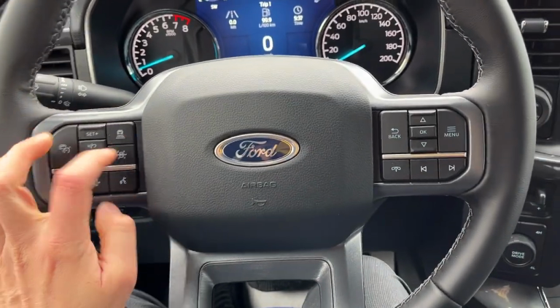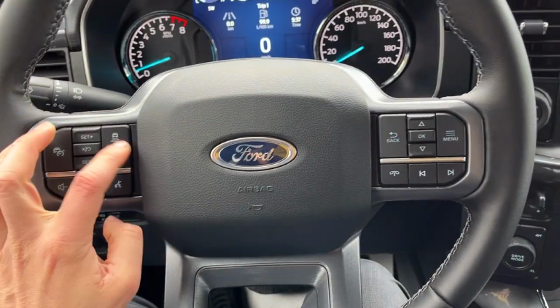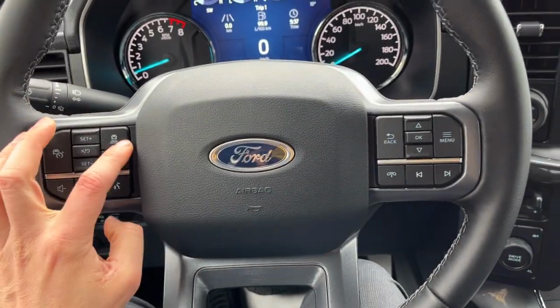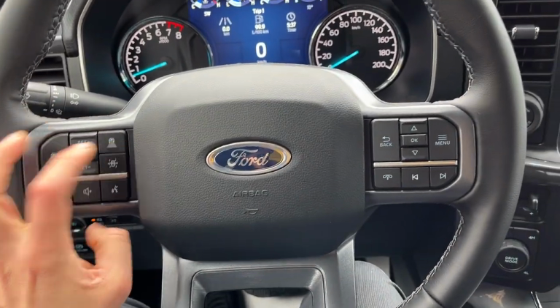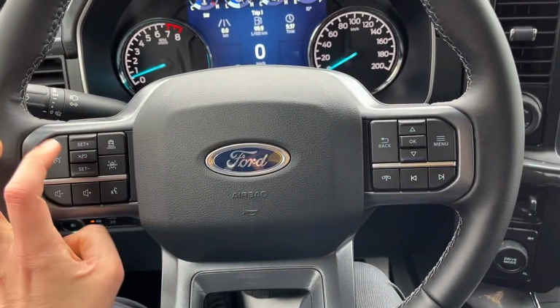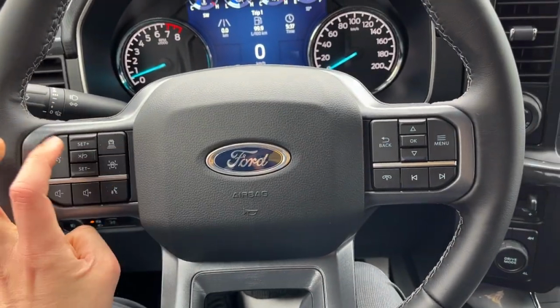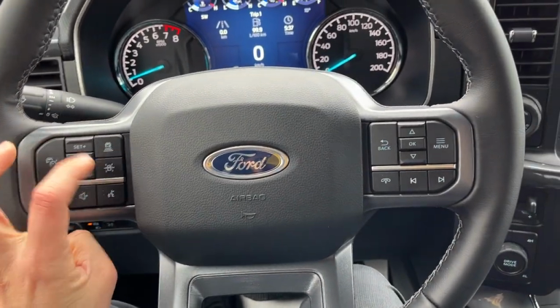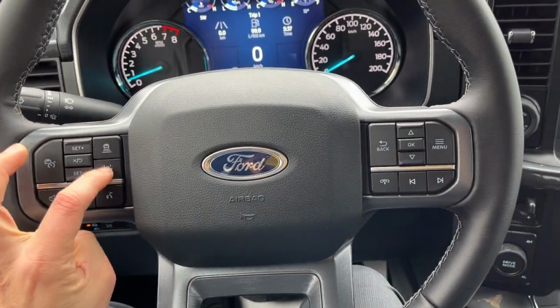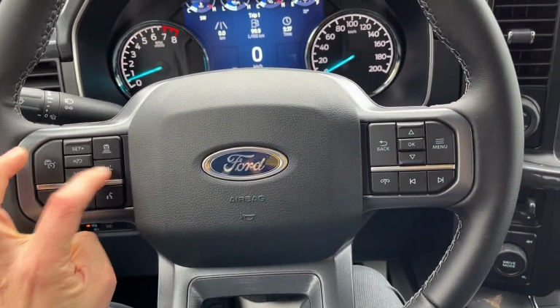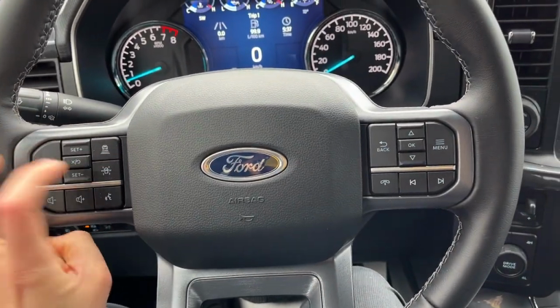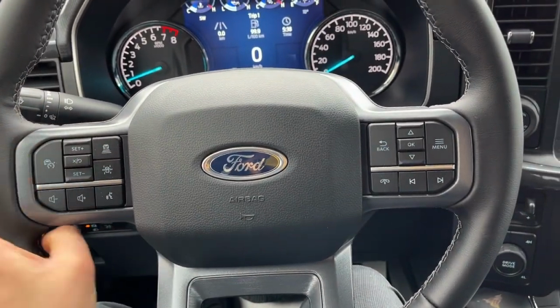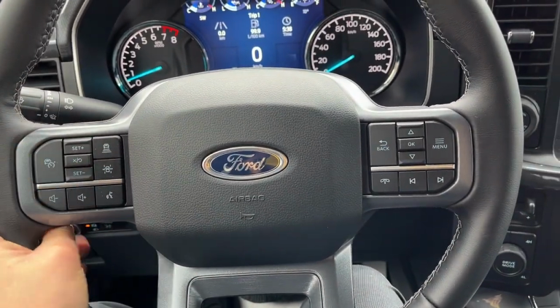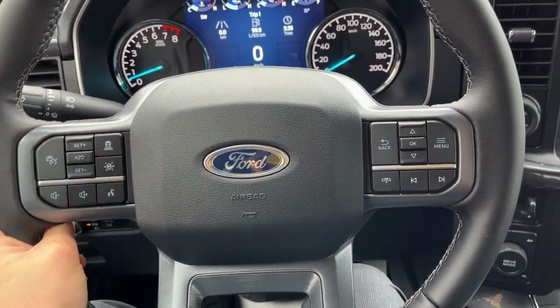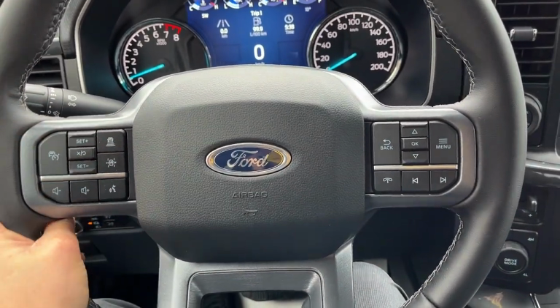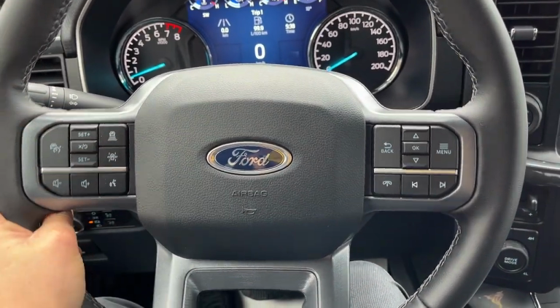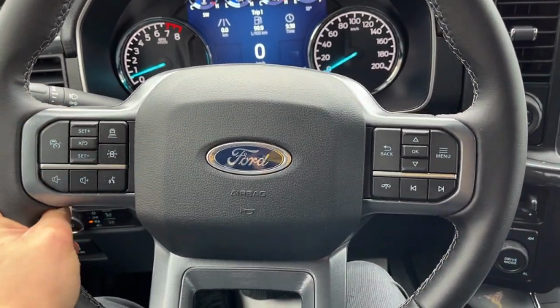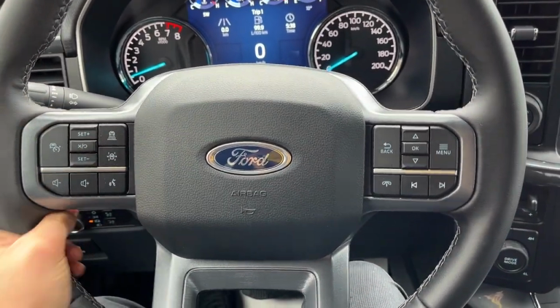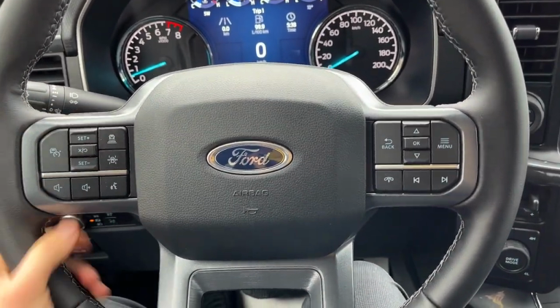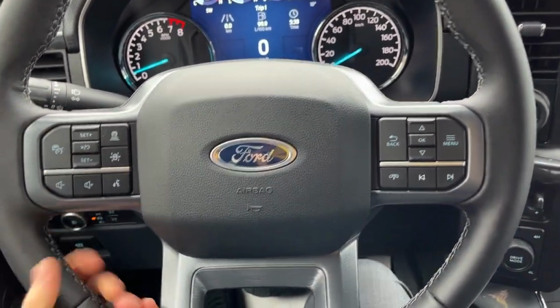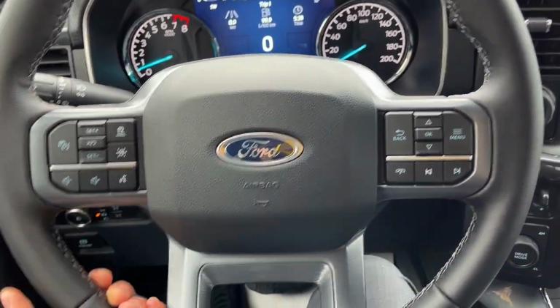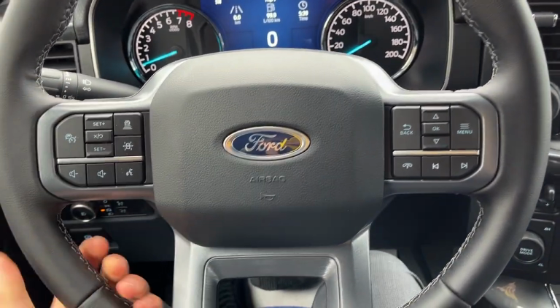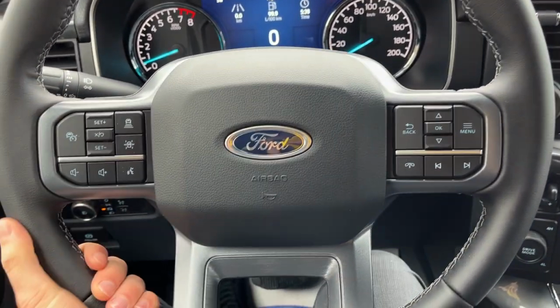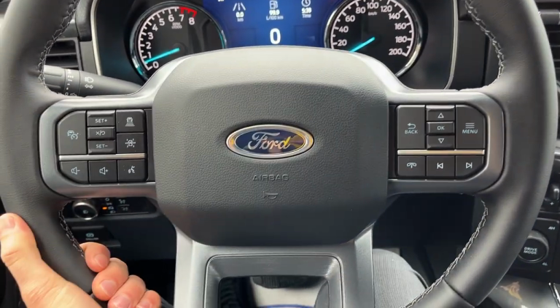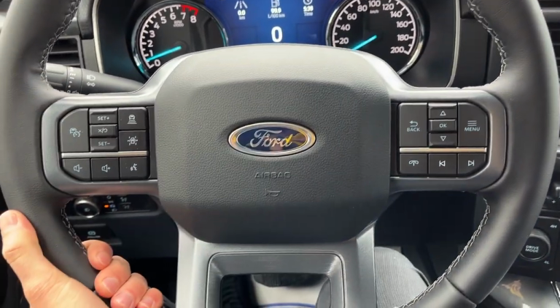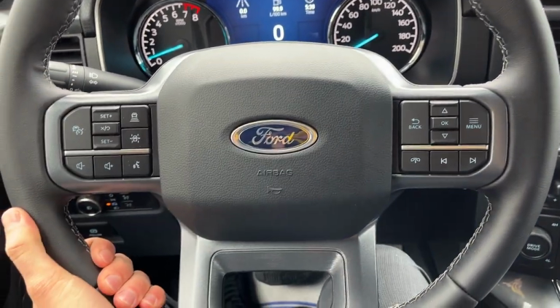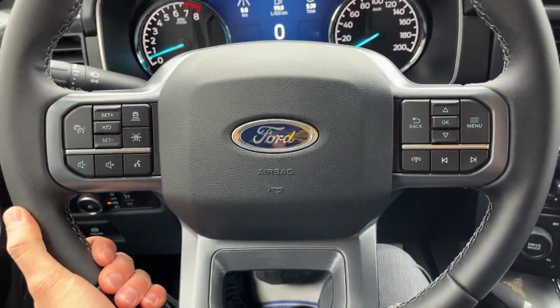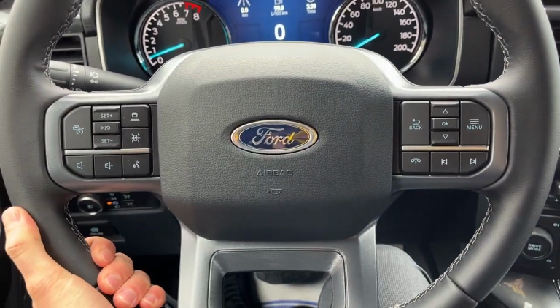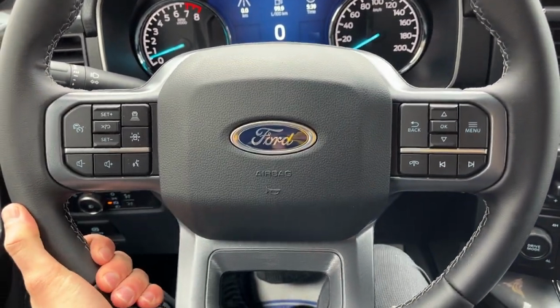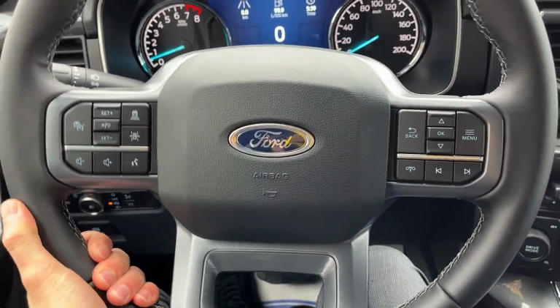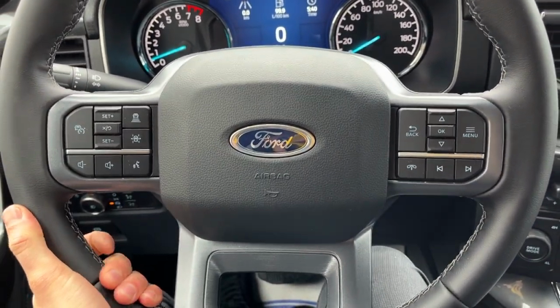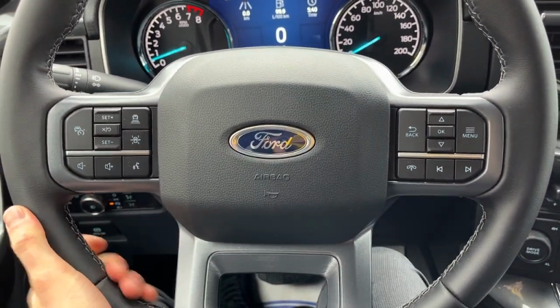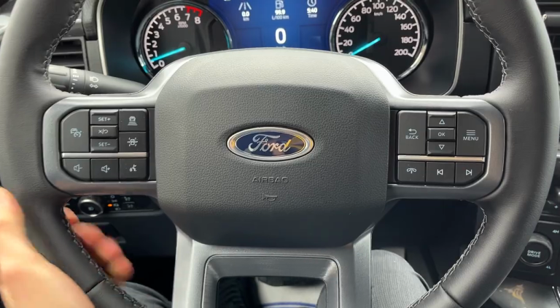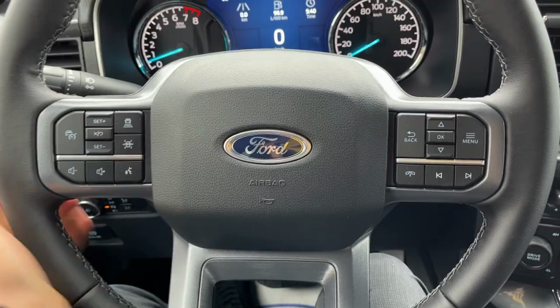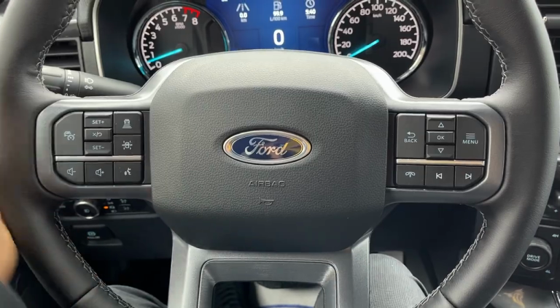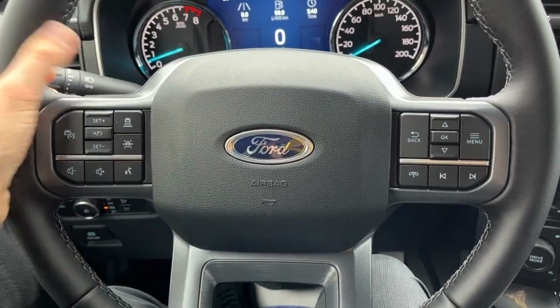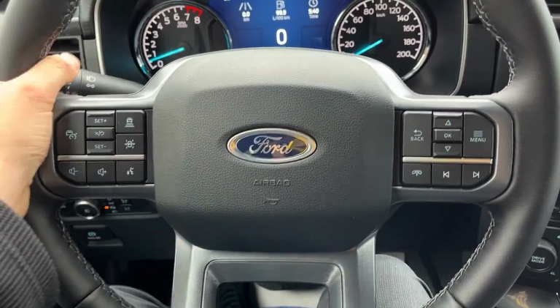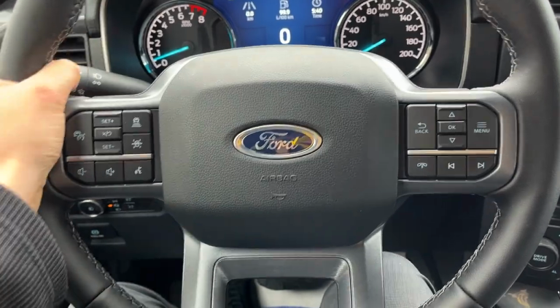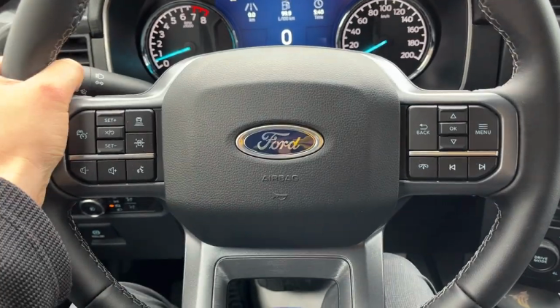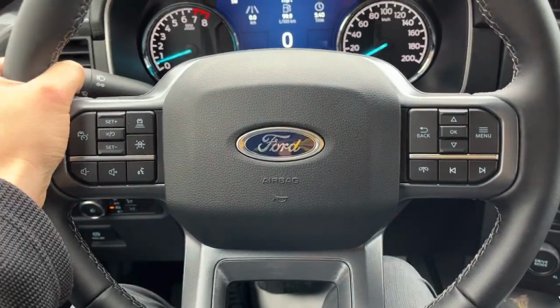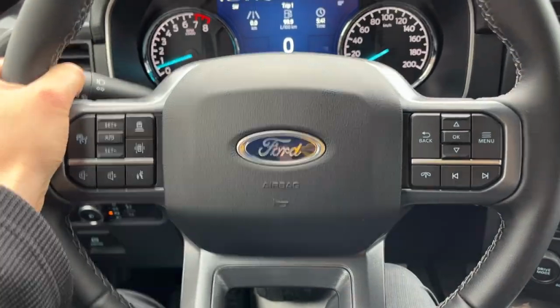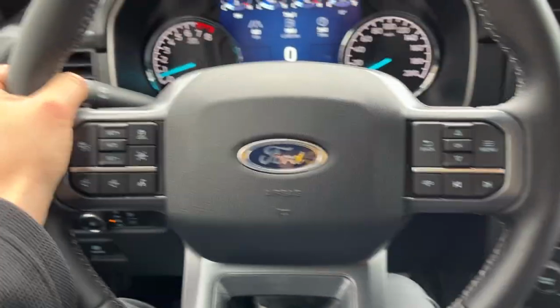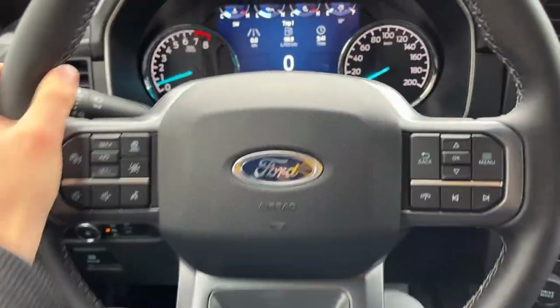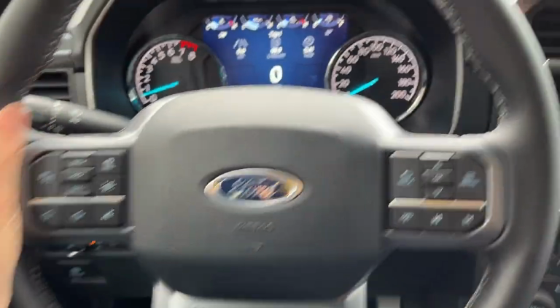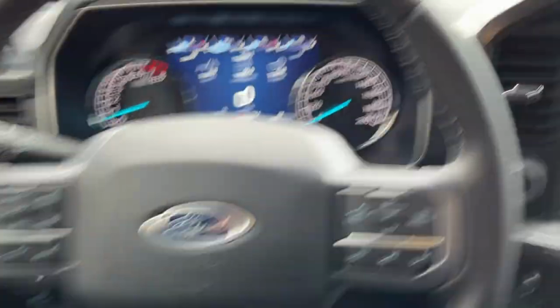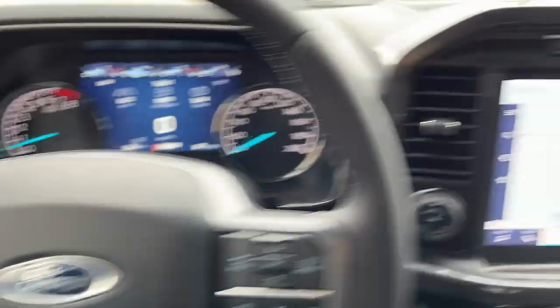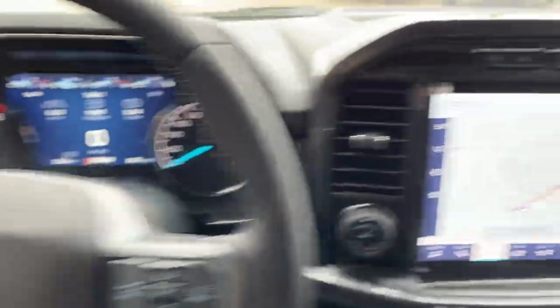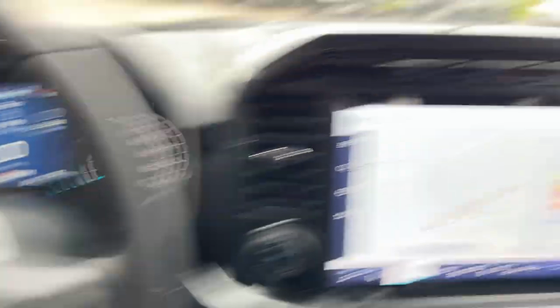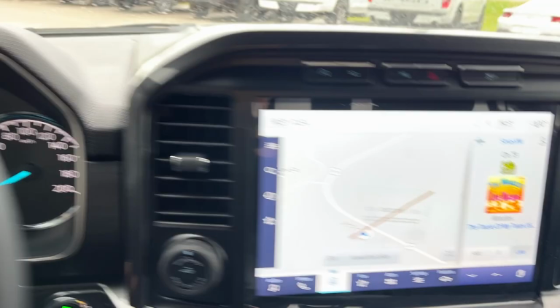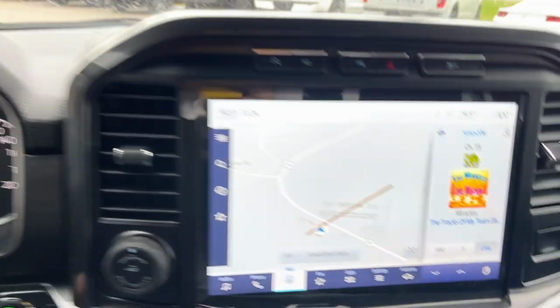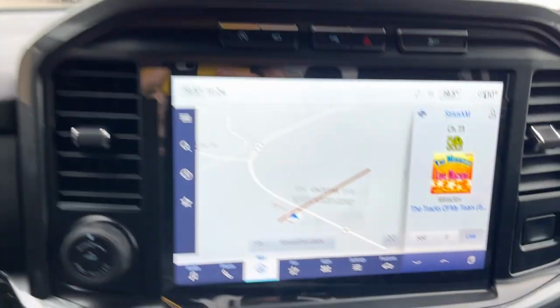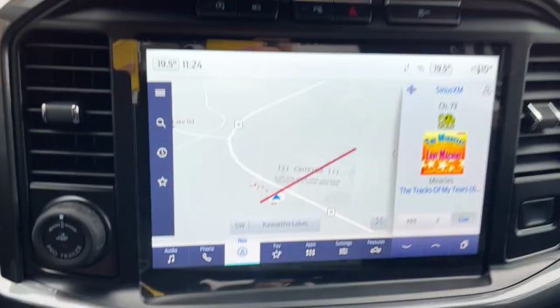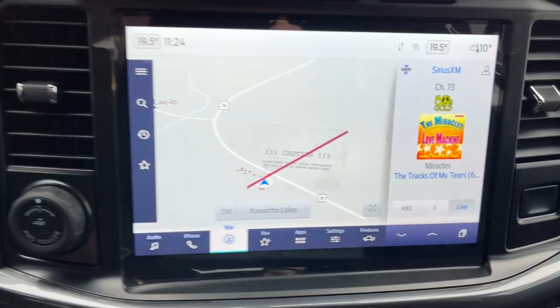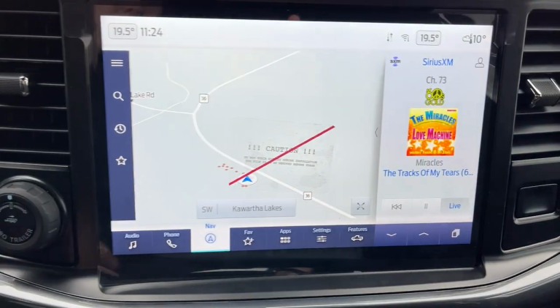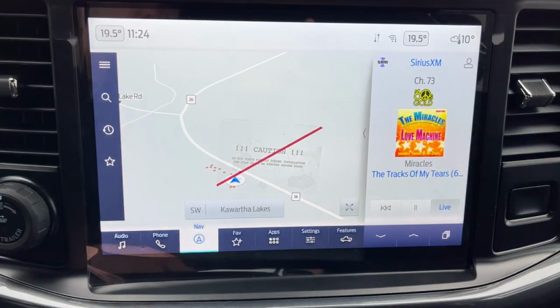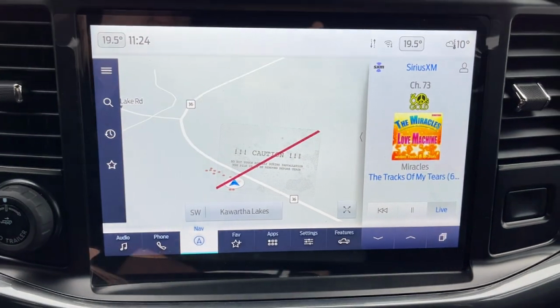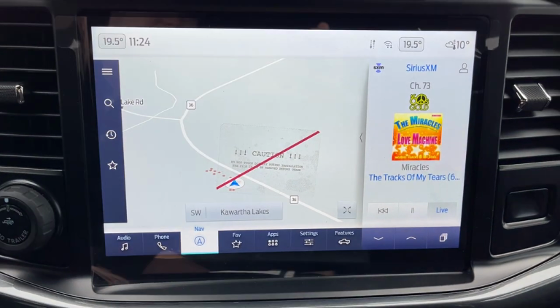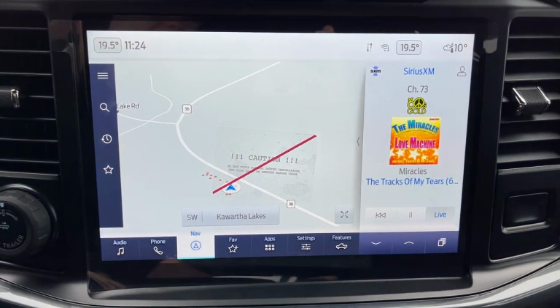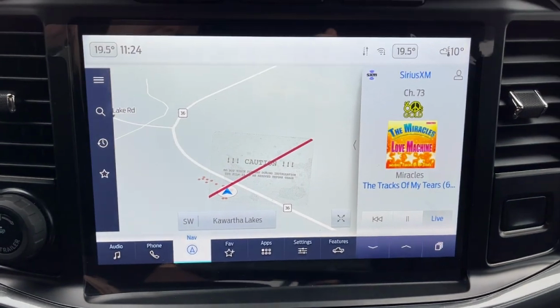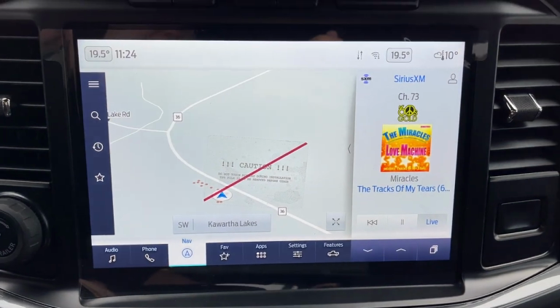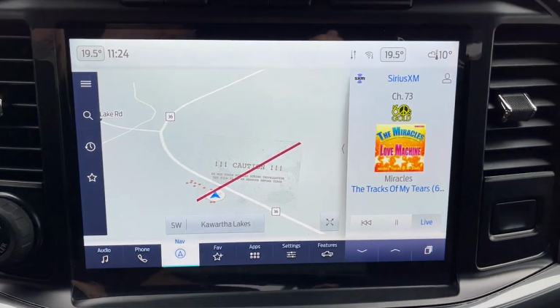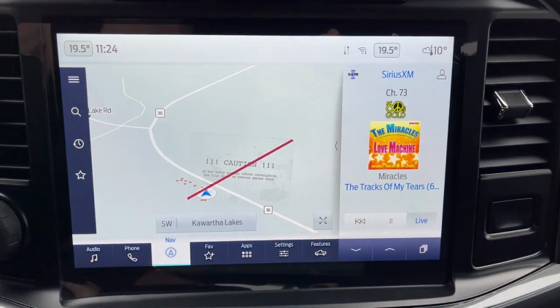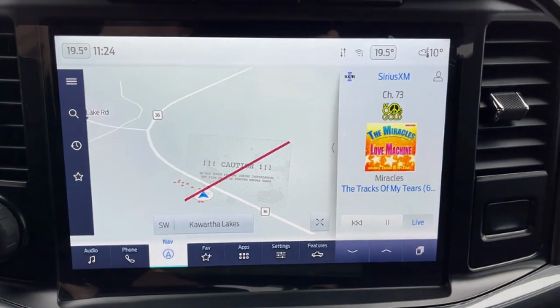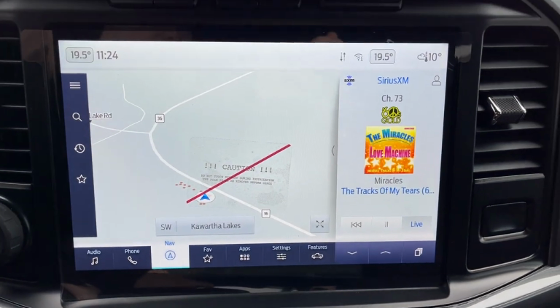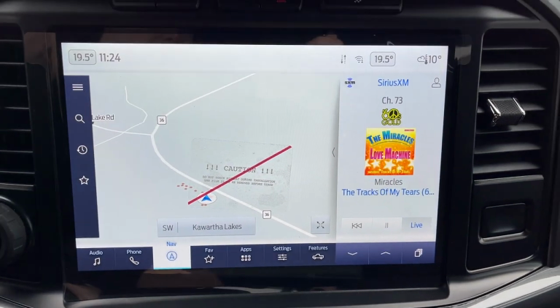You do have adaptive cruise control and lane keeping. This vehicle has Ford Co-Pilot Assist 2.0. You also have your built-in navigation.